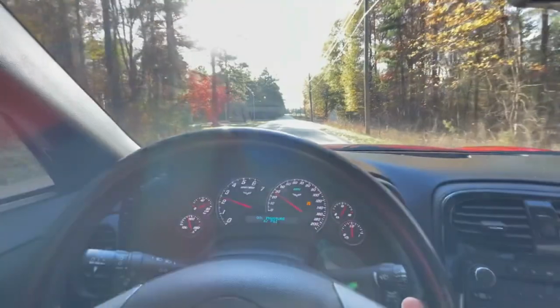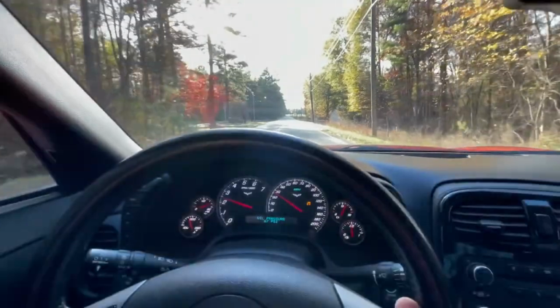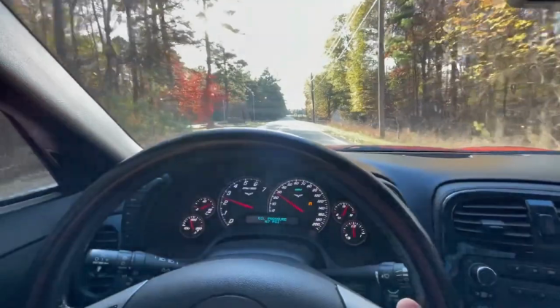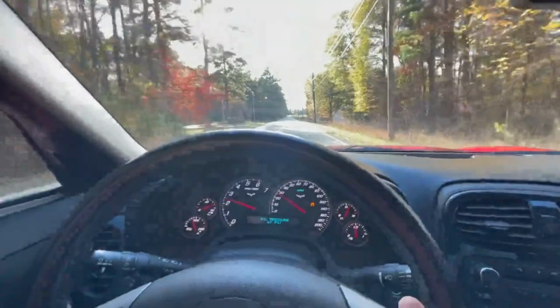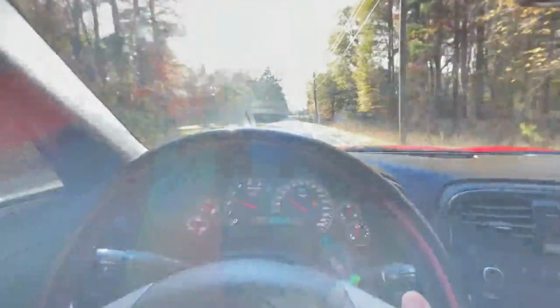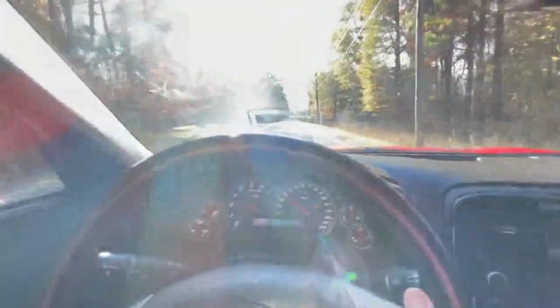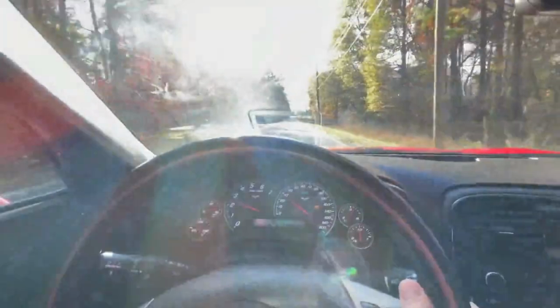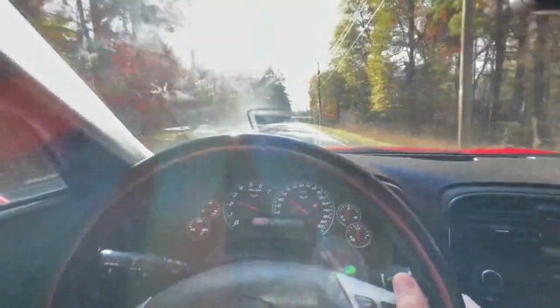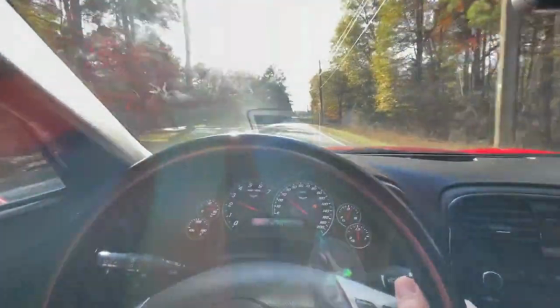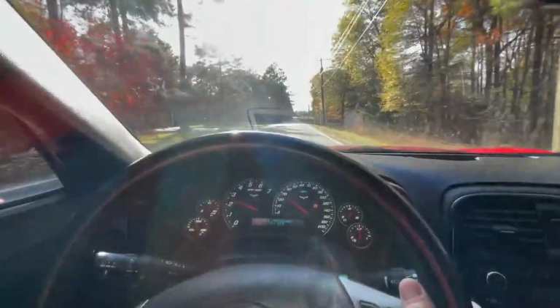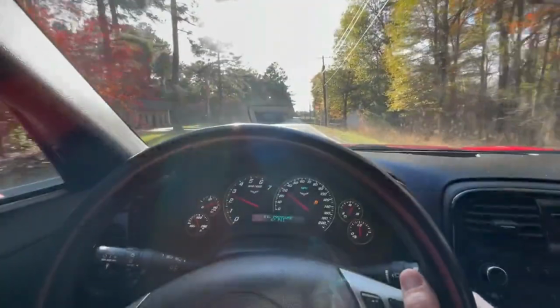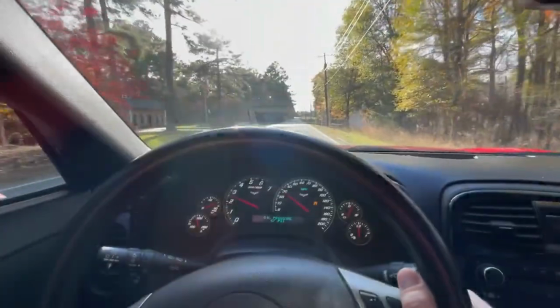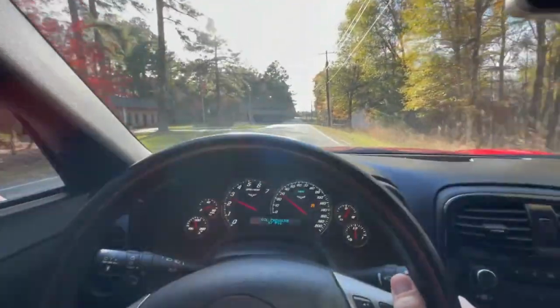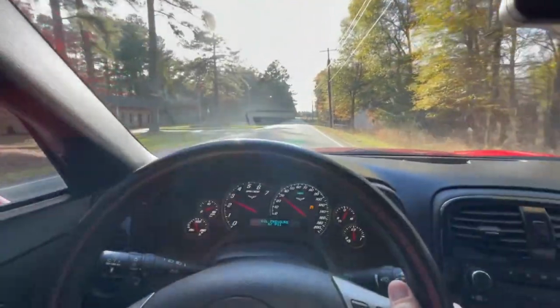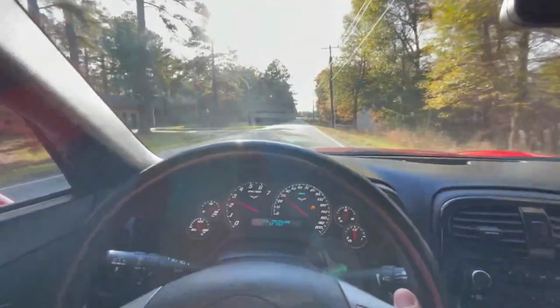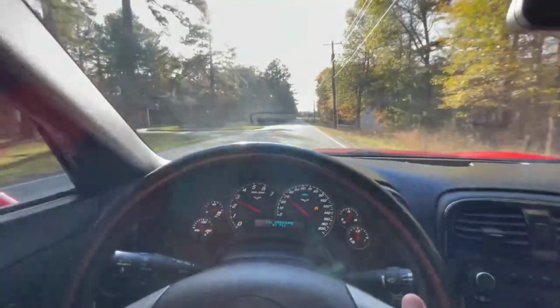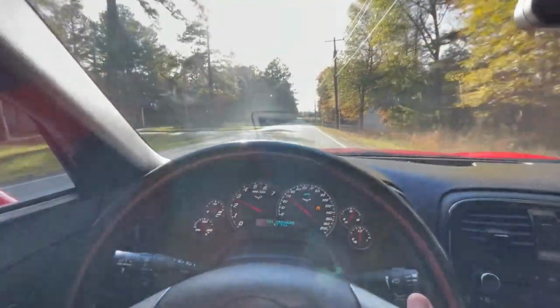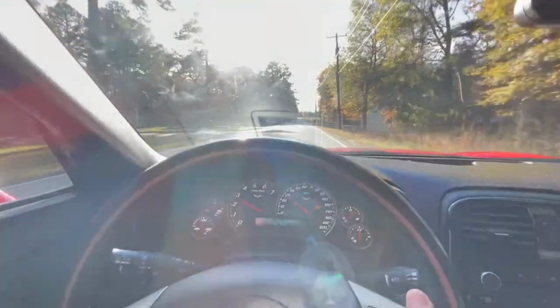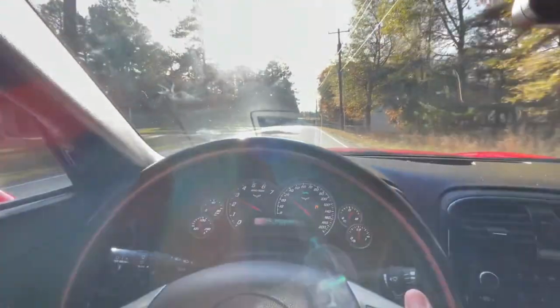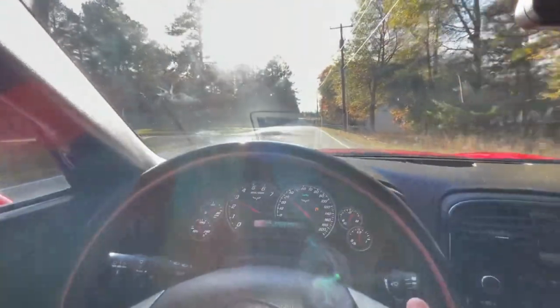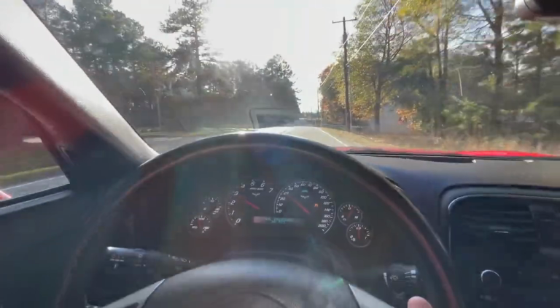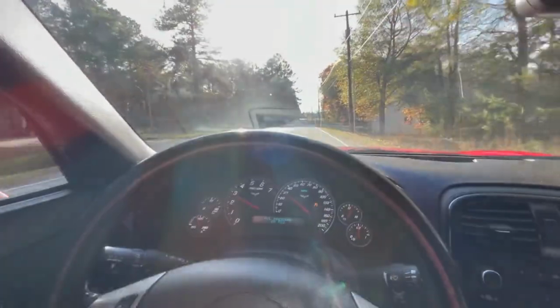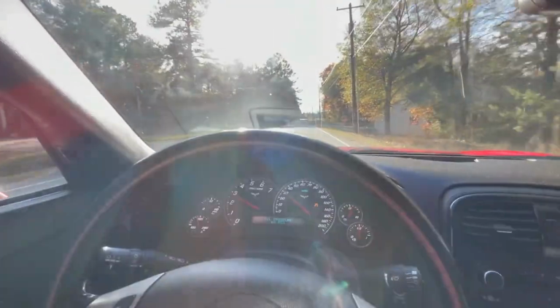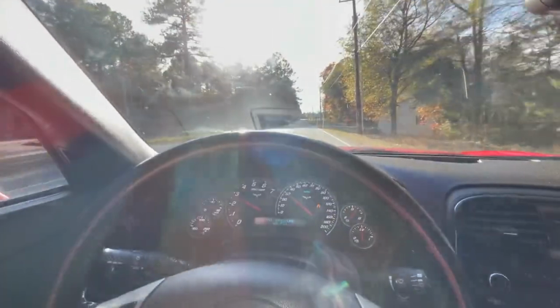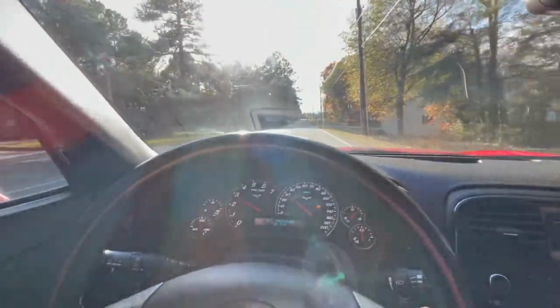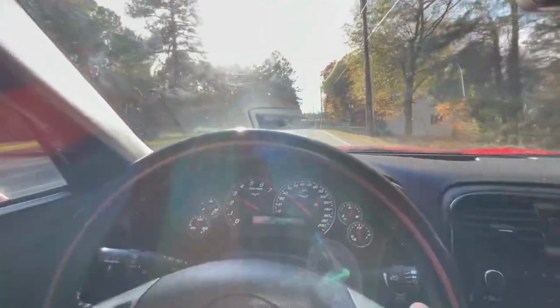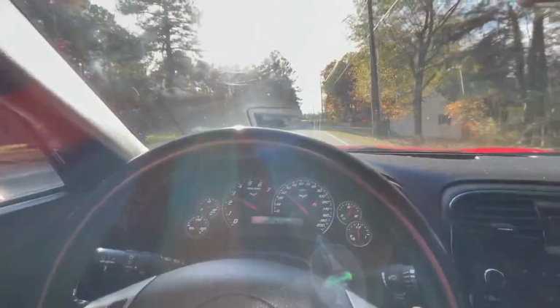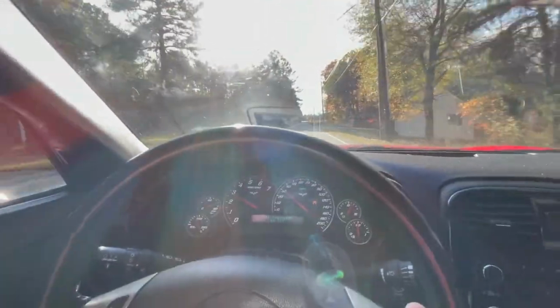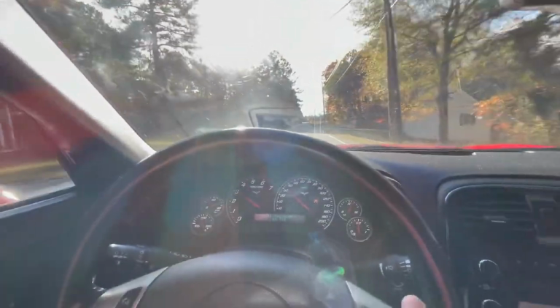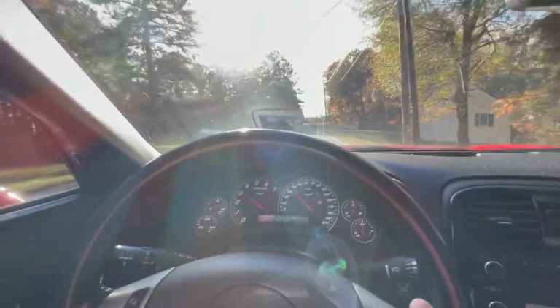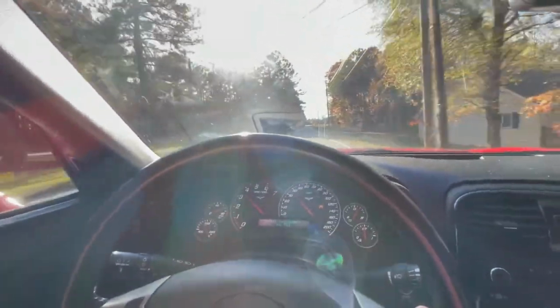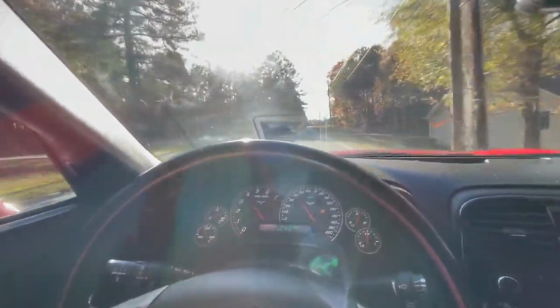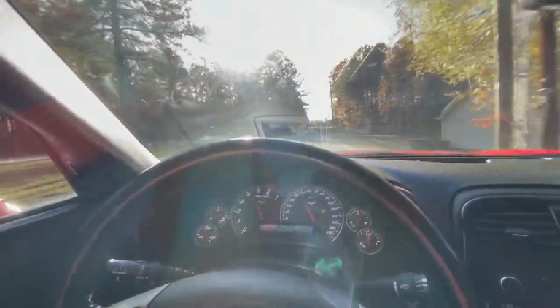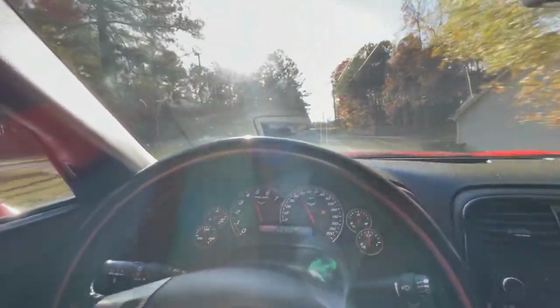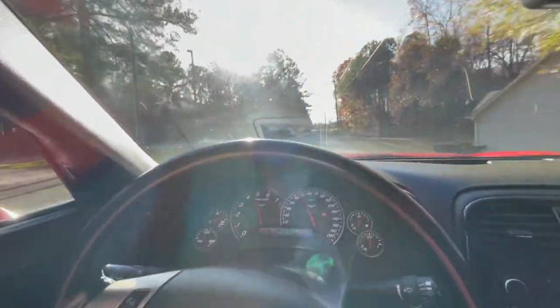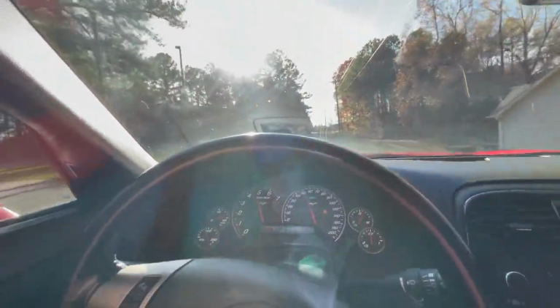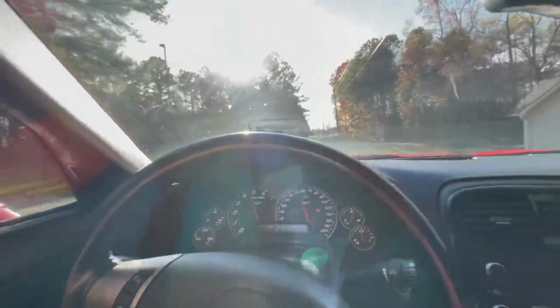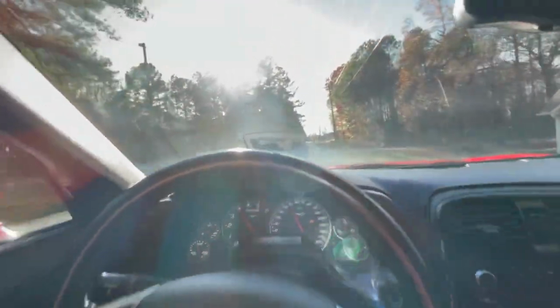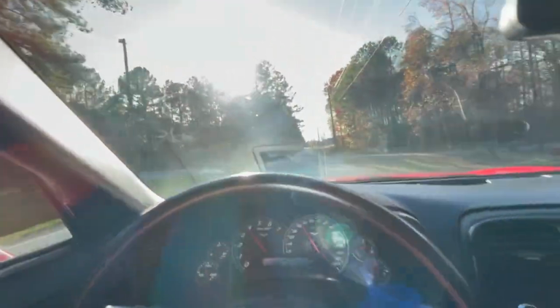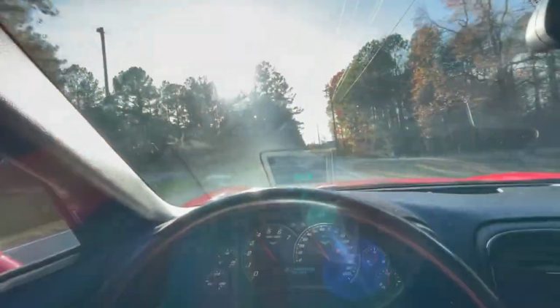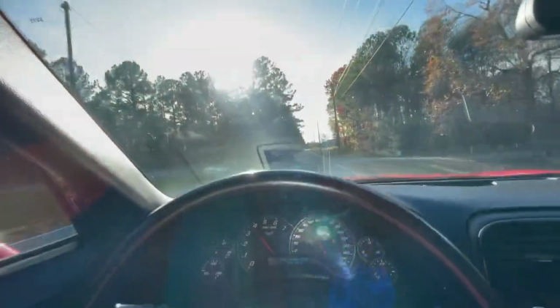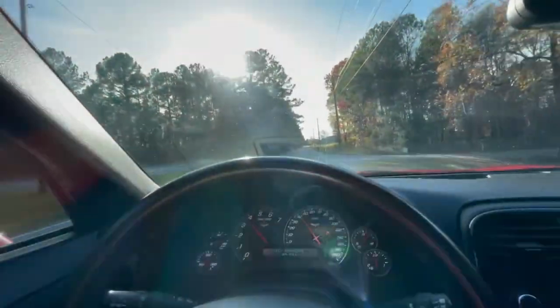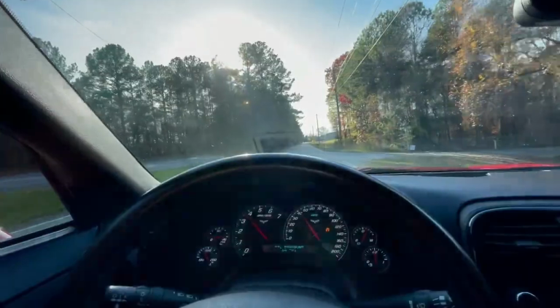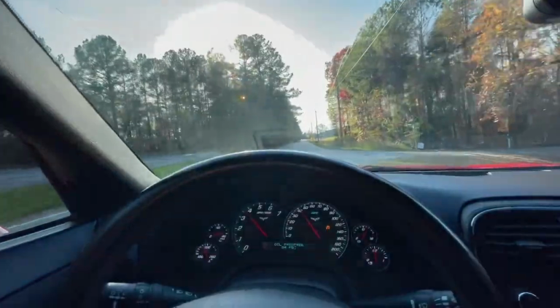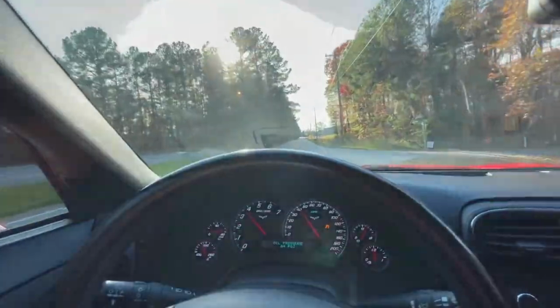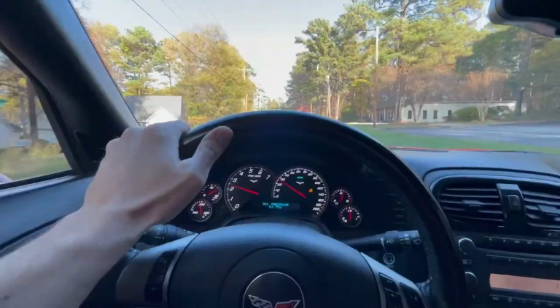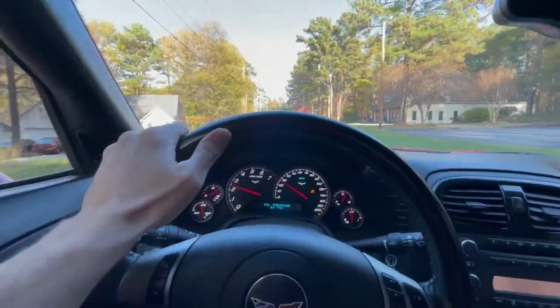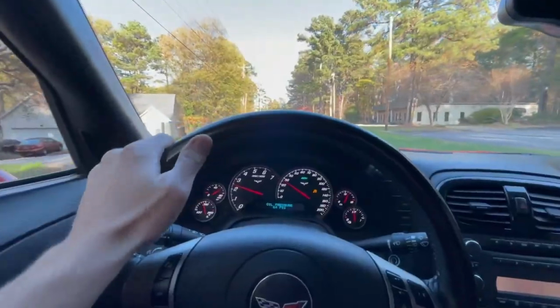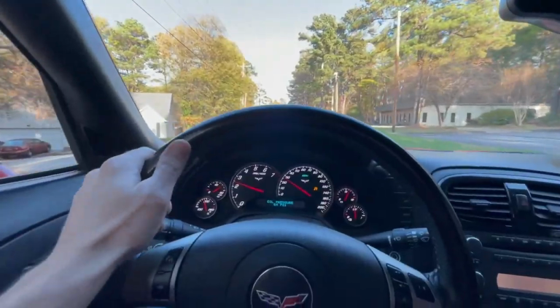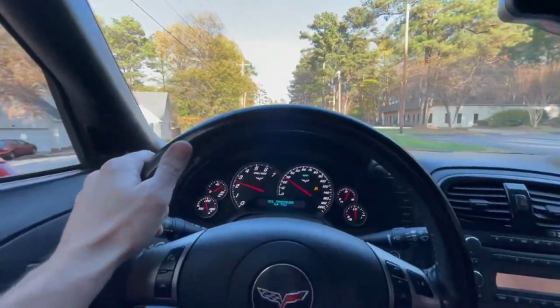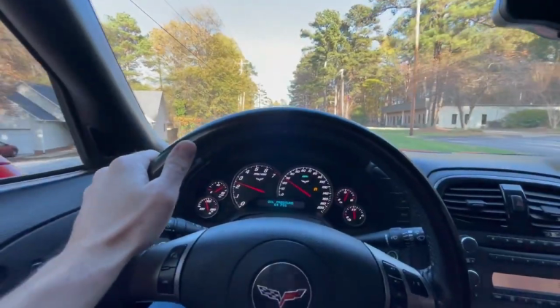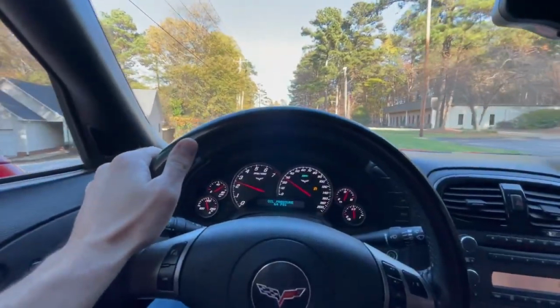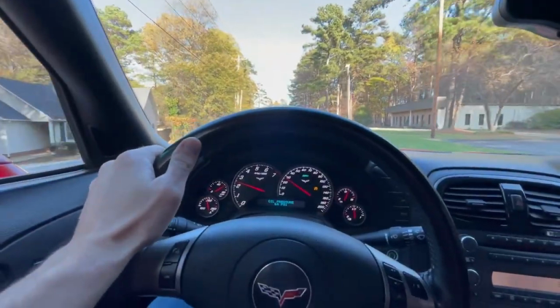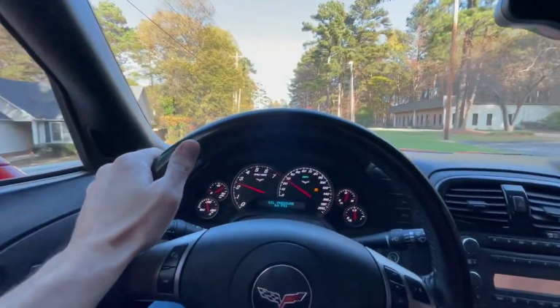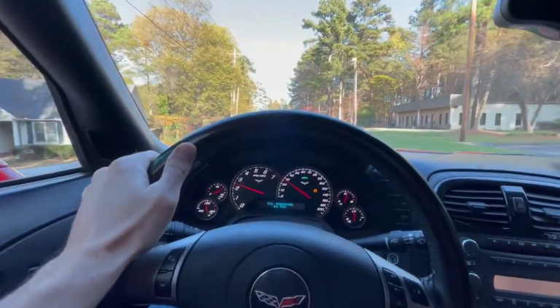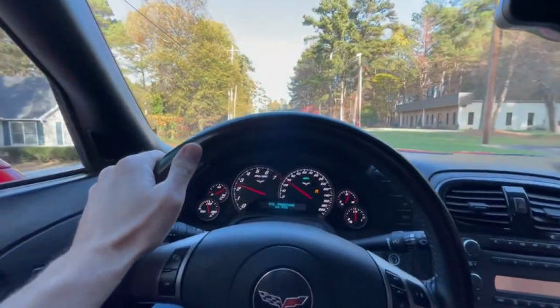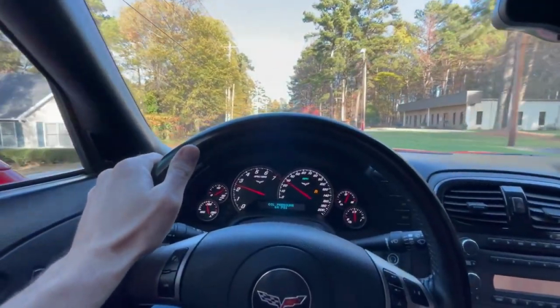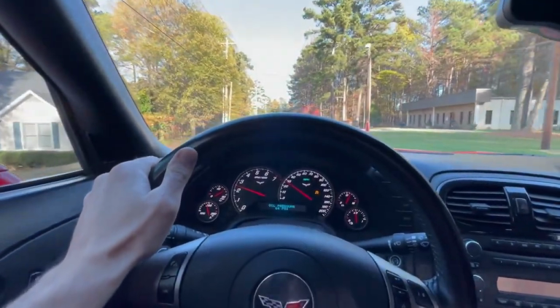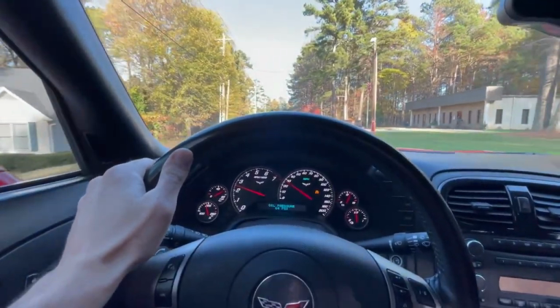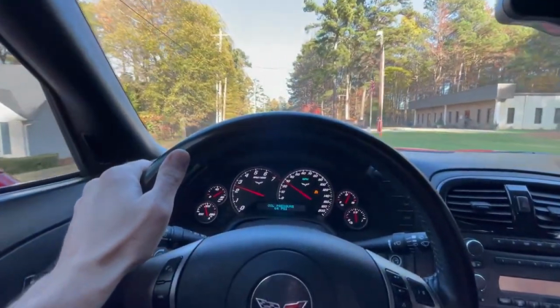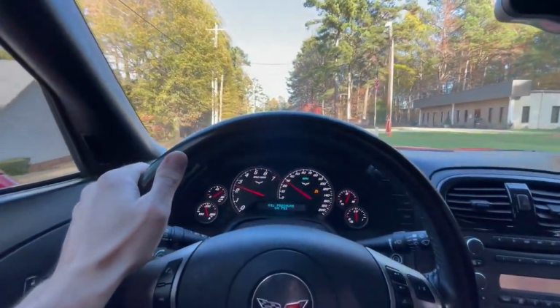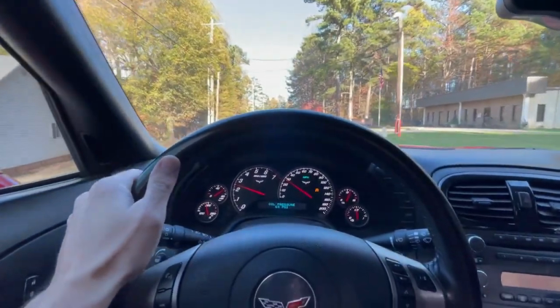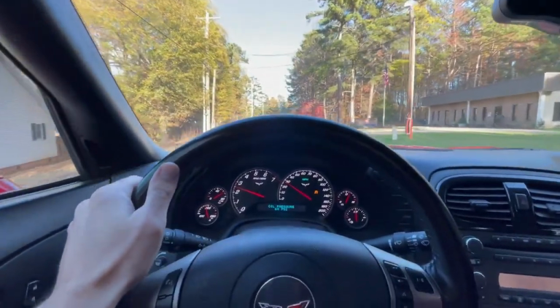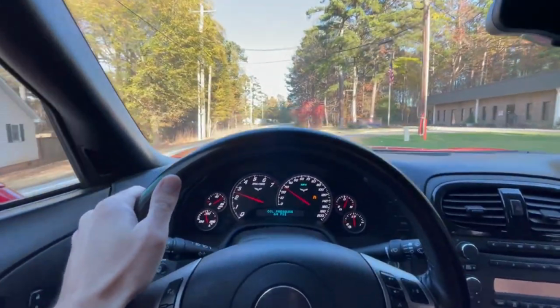We'll do second gear again here — second gear, rolling at 2500 RPM.